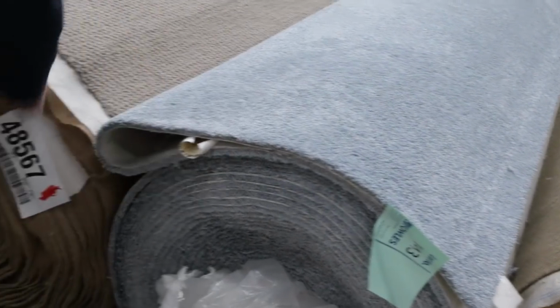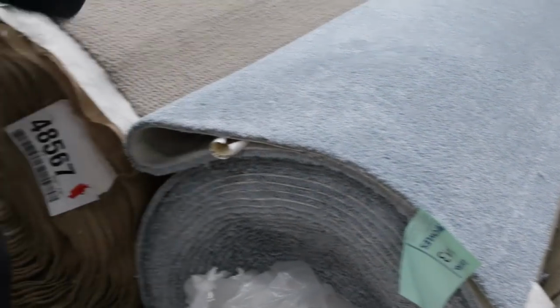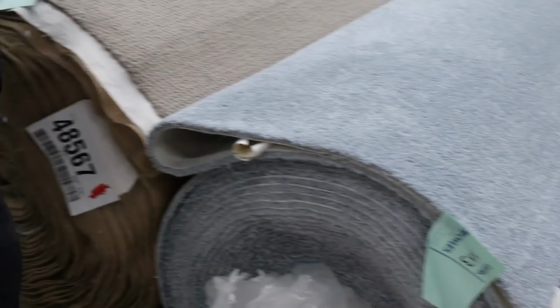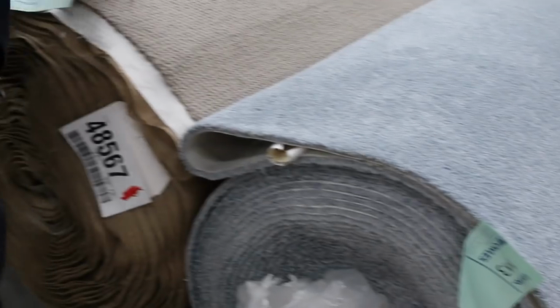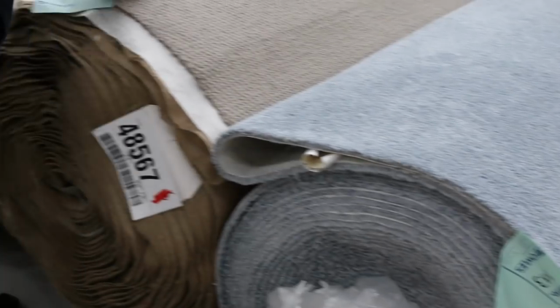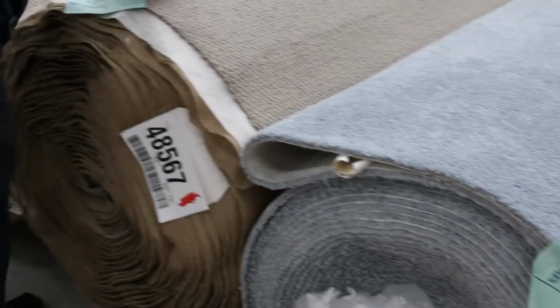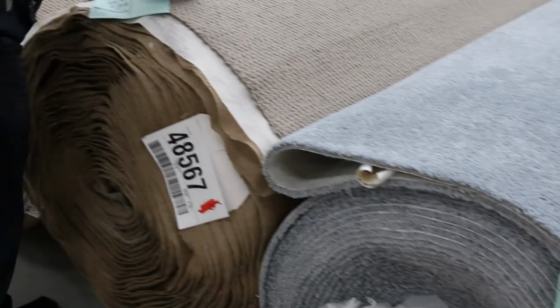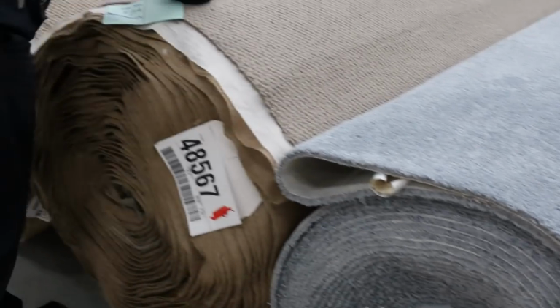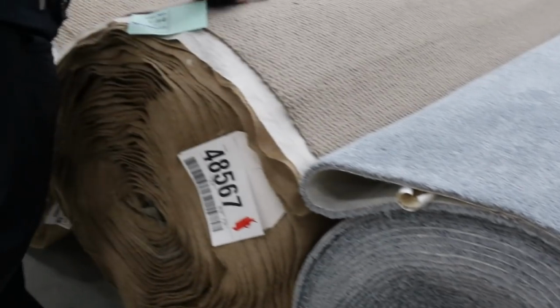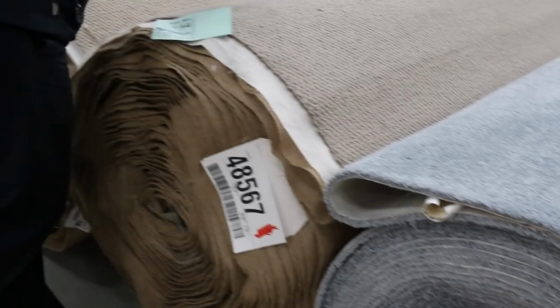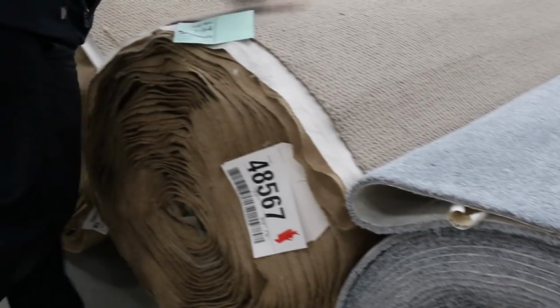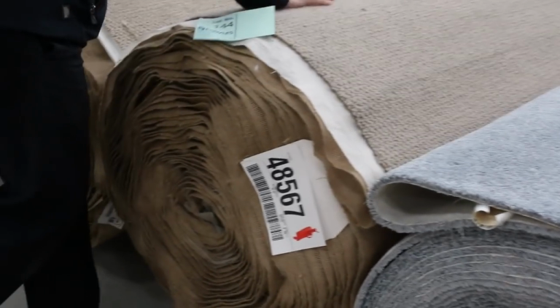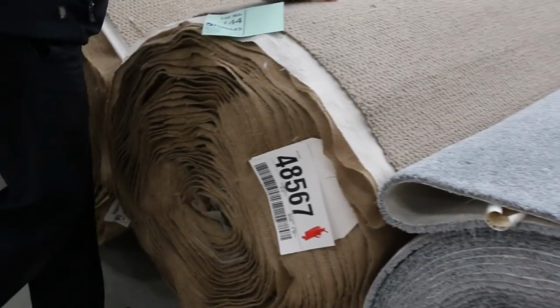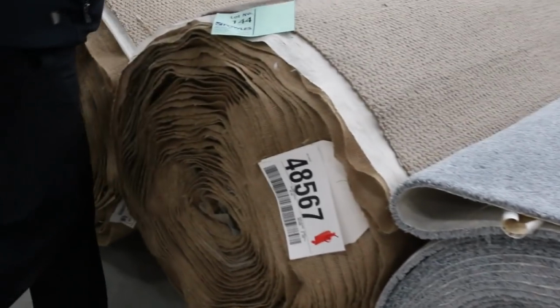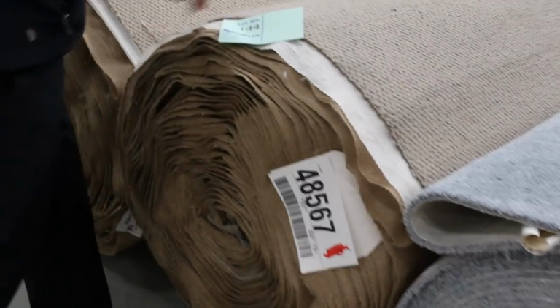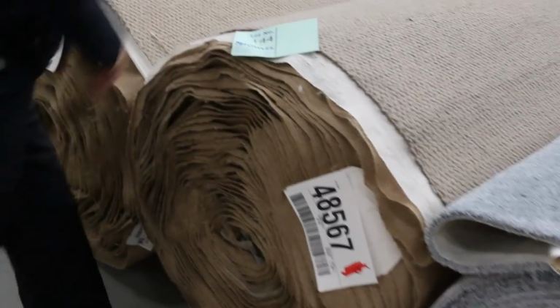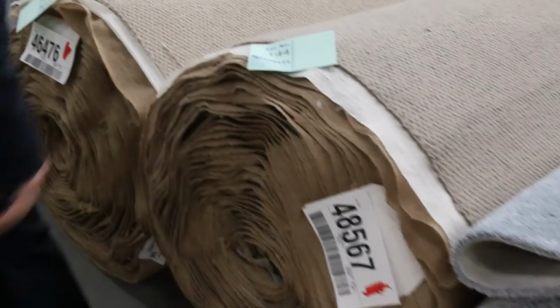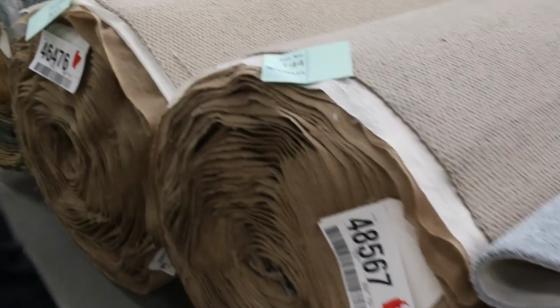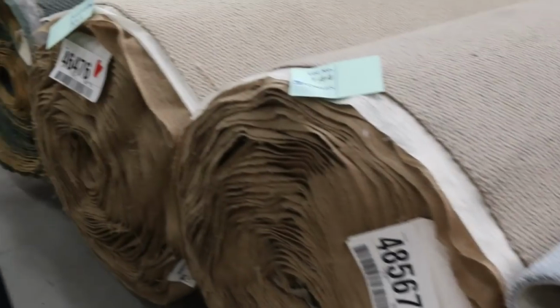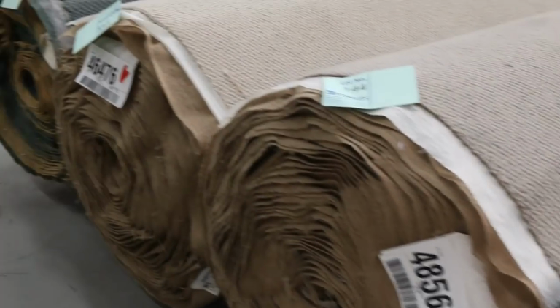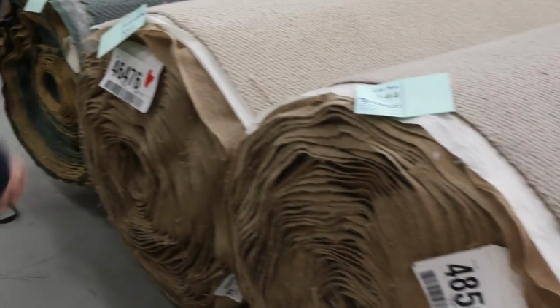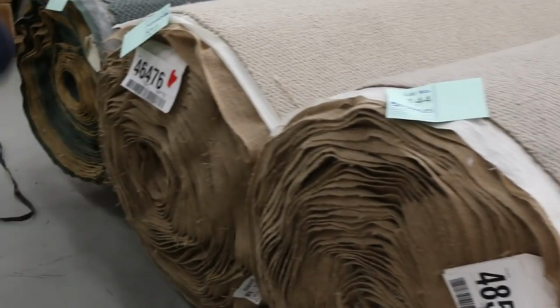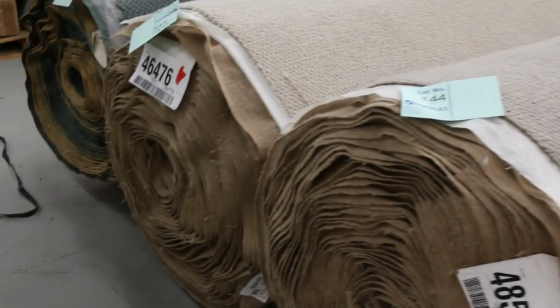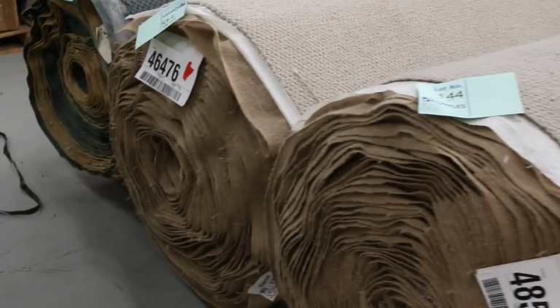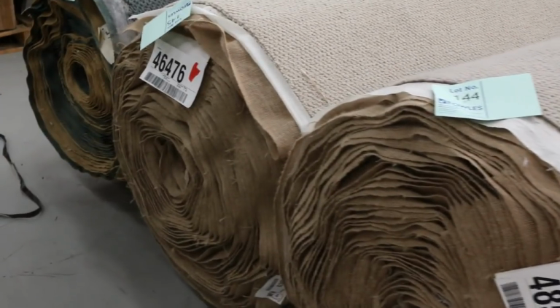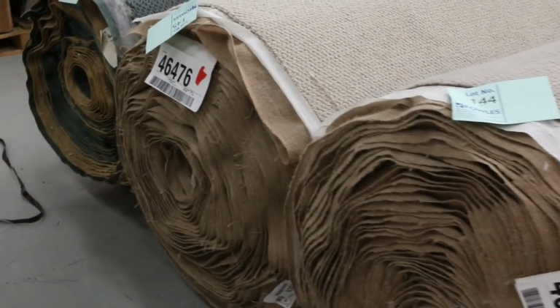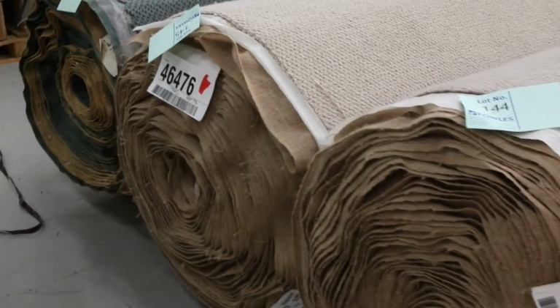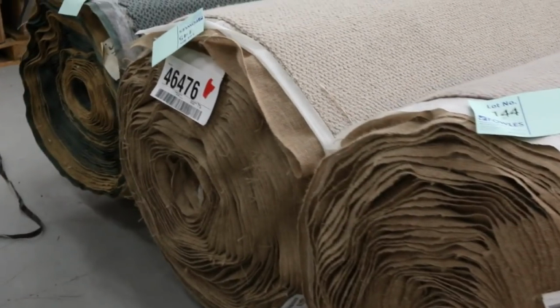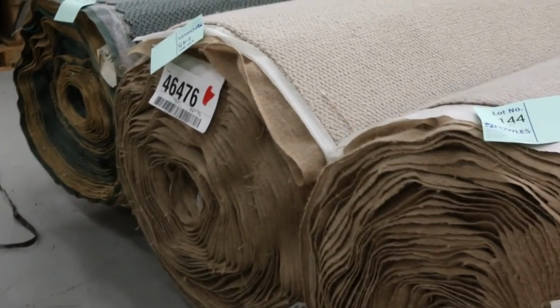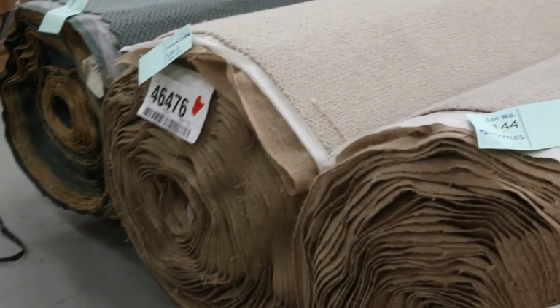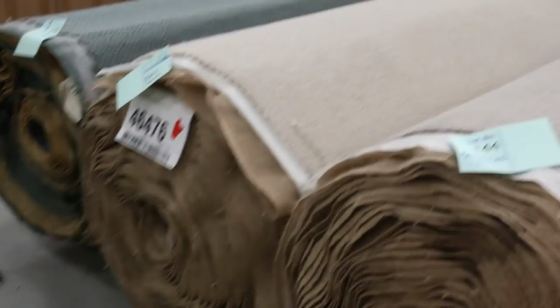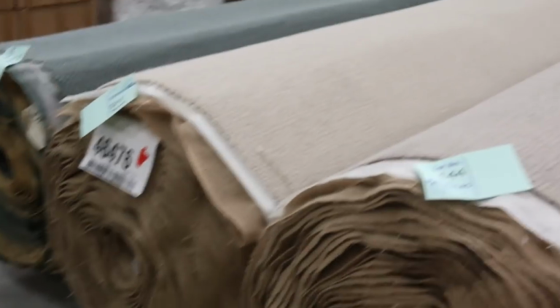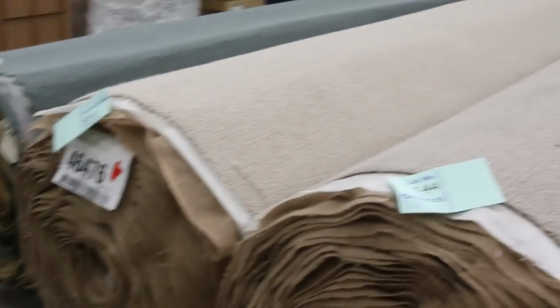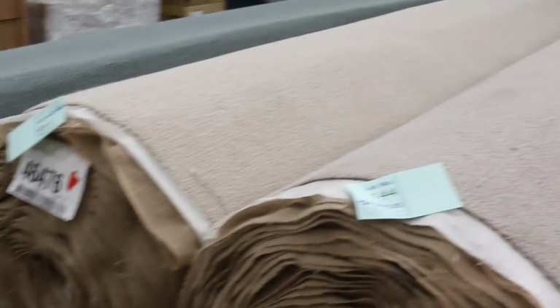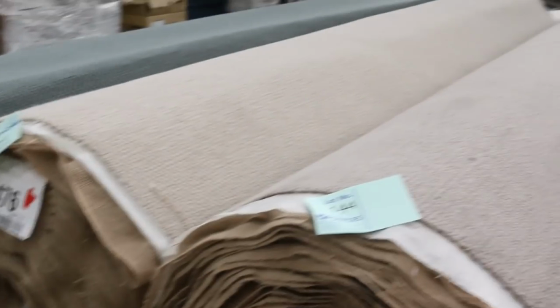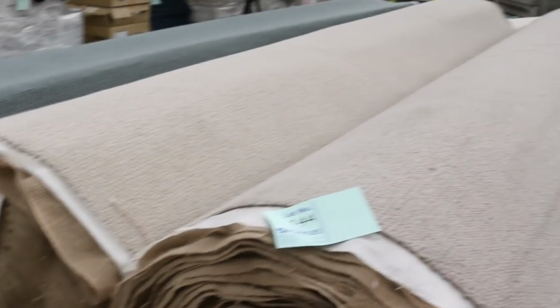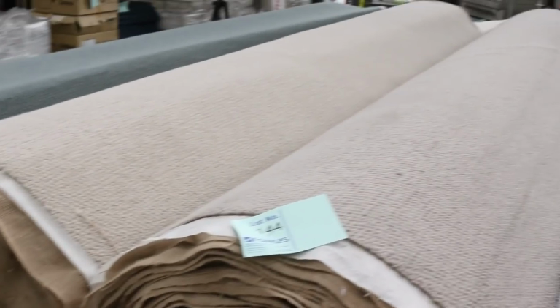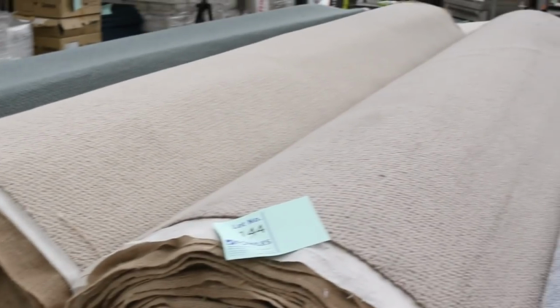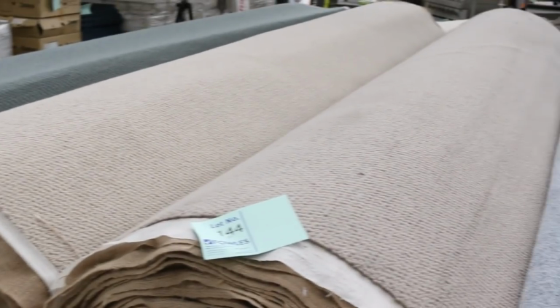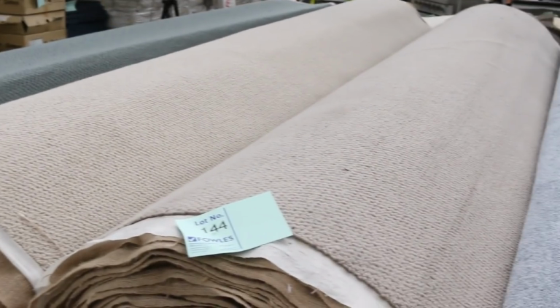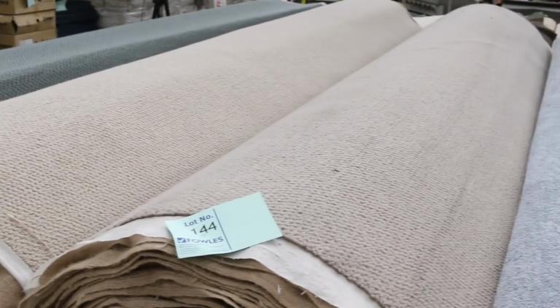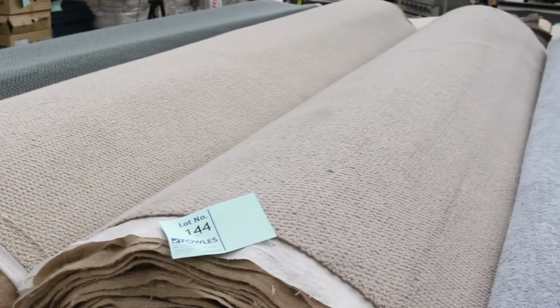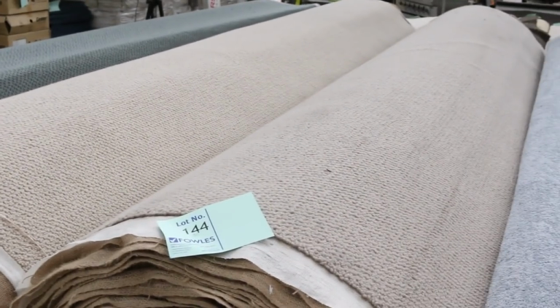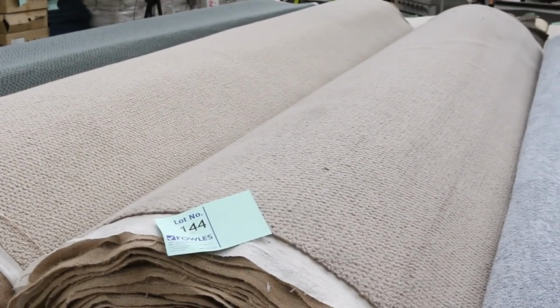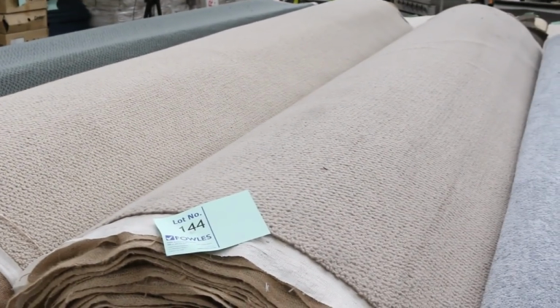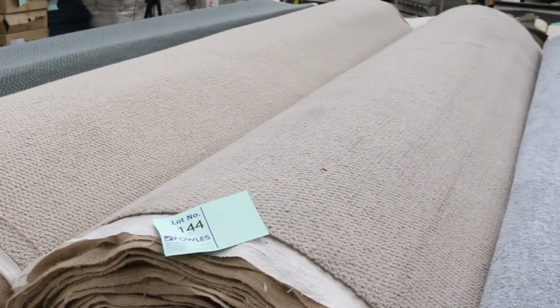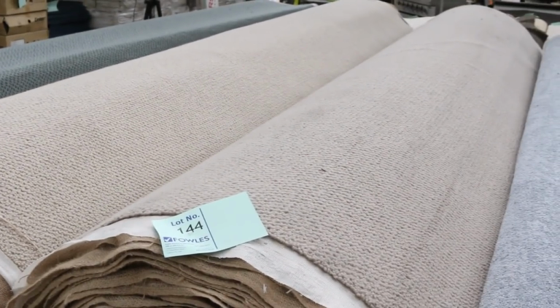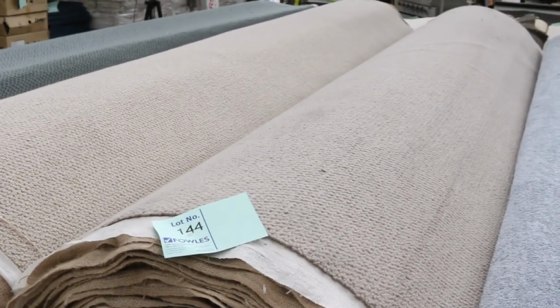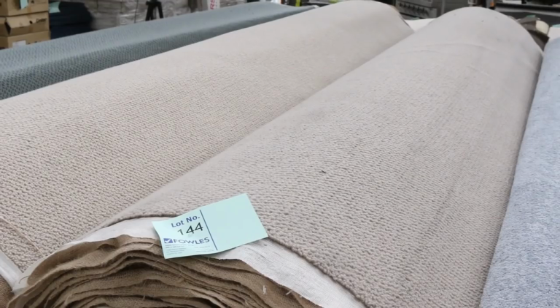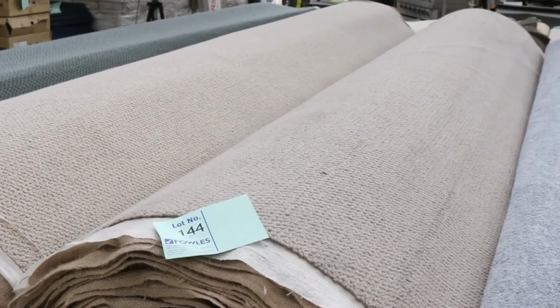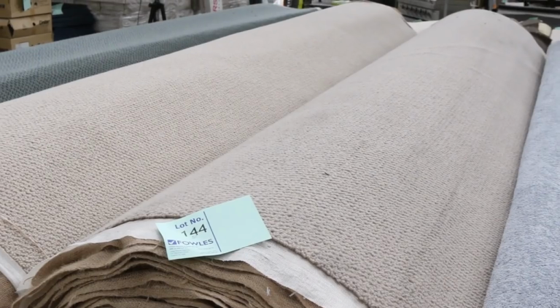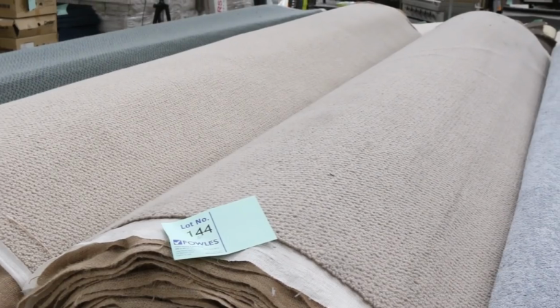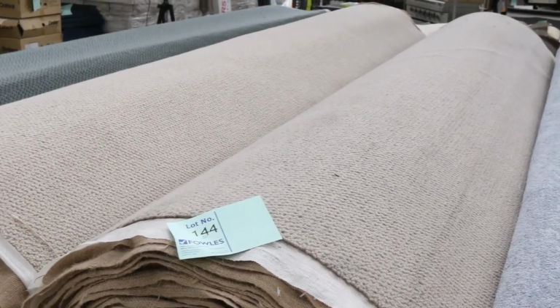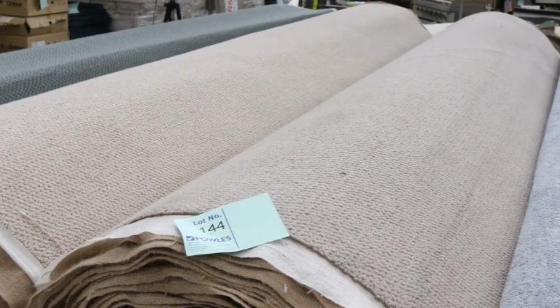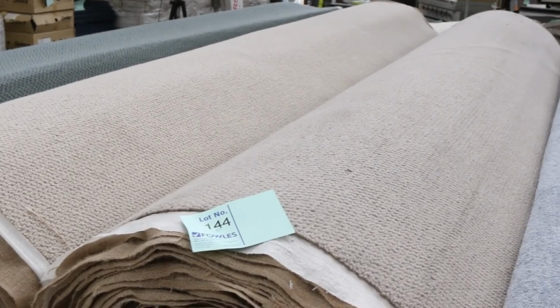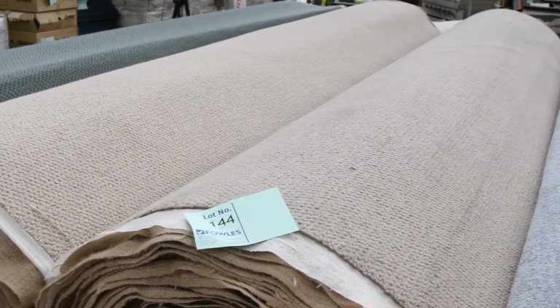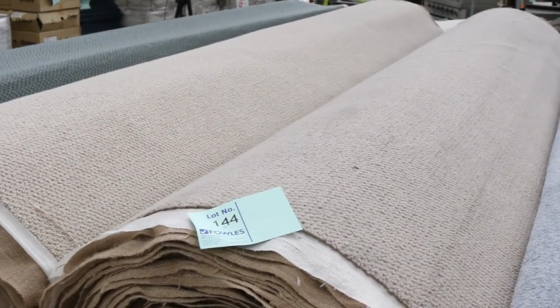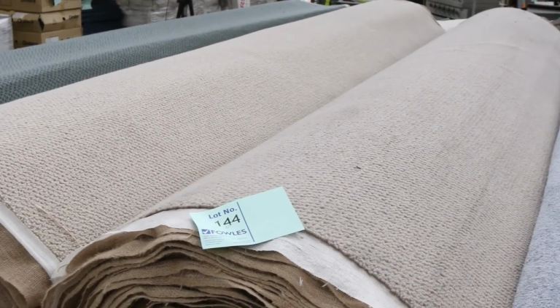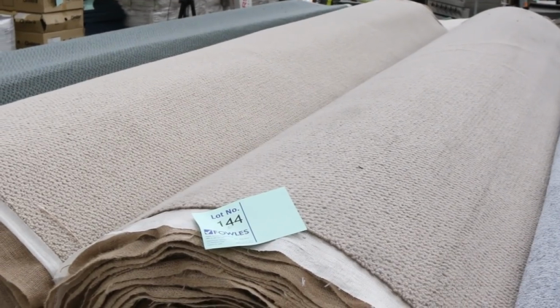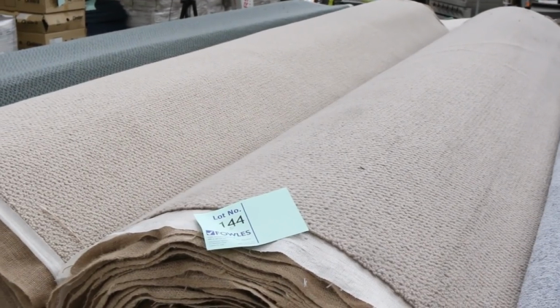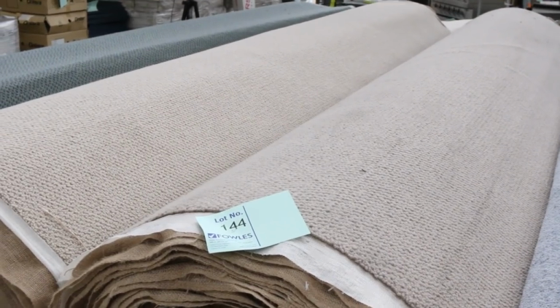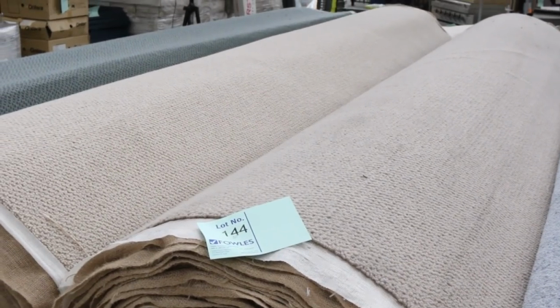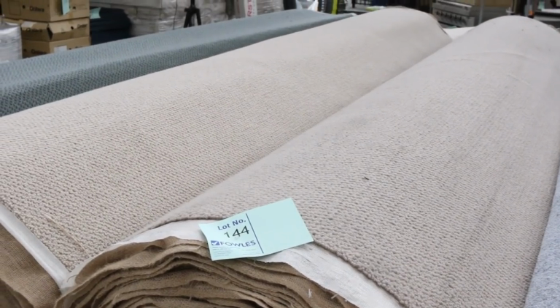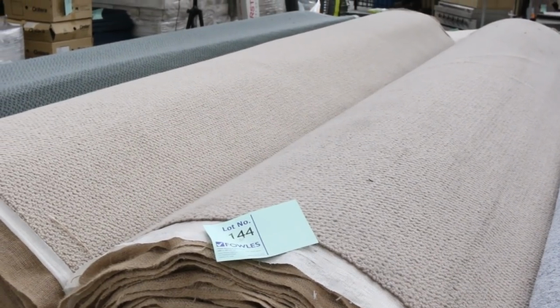We've got the wool loop pile — normal retail around $180 a metre out the door, and I'm thinking around $30 a broad metre for that. So beautiful buying there.